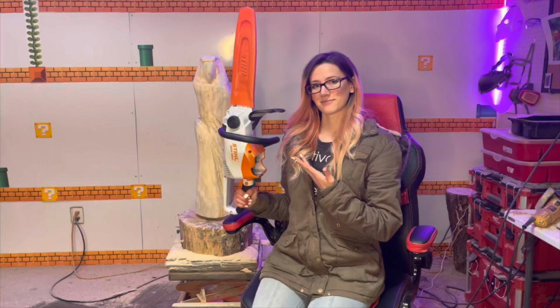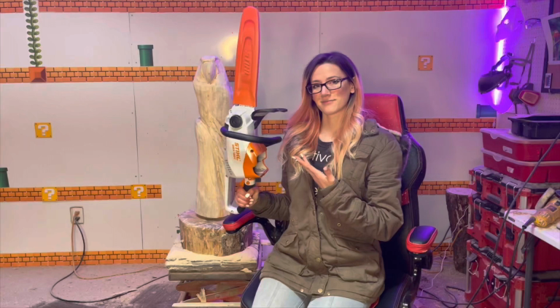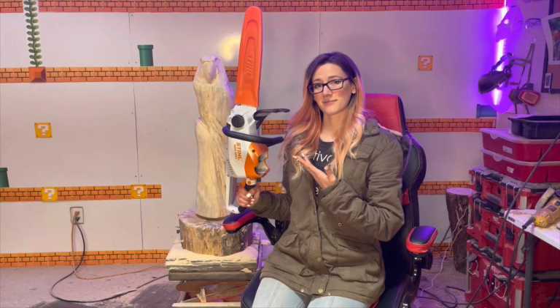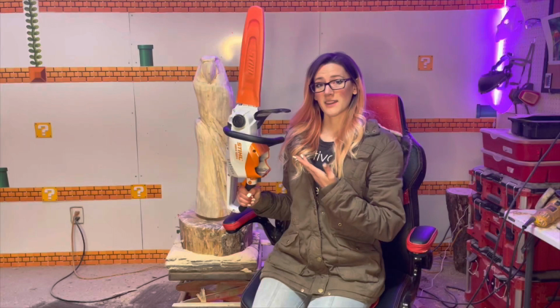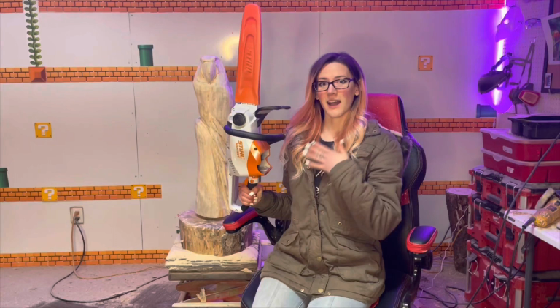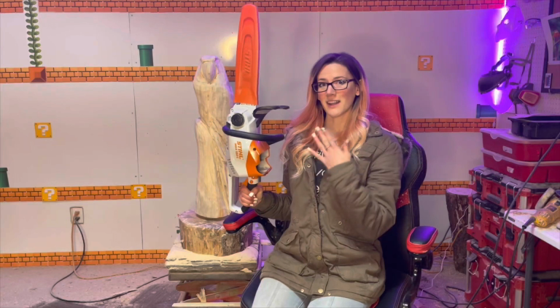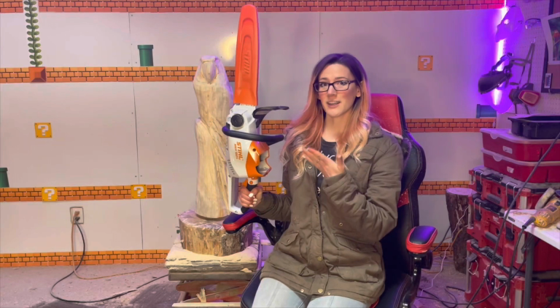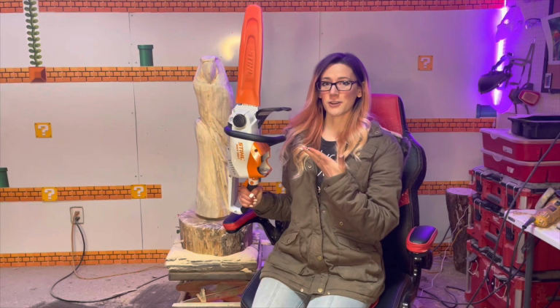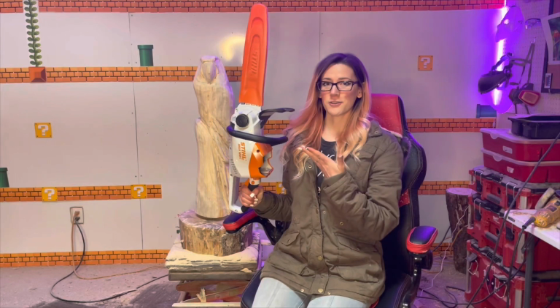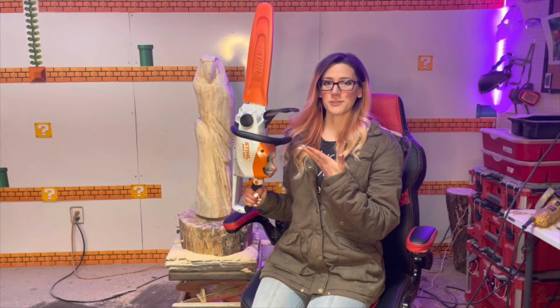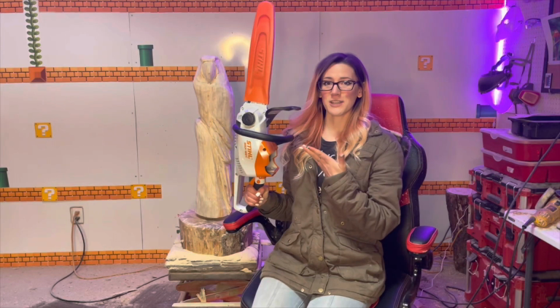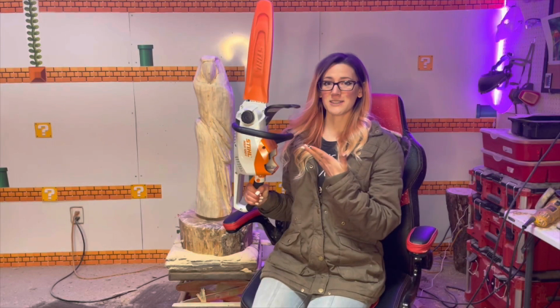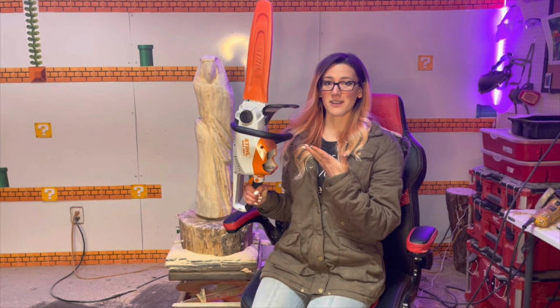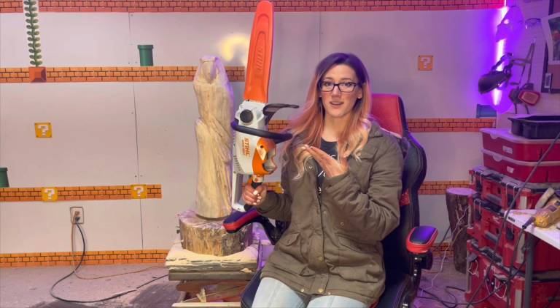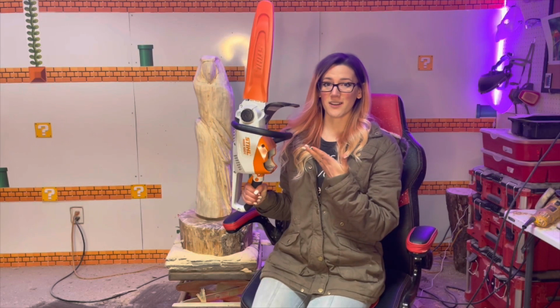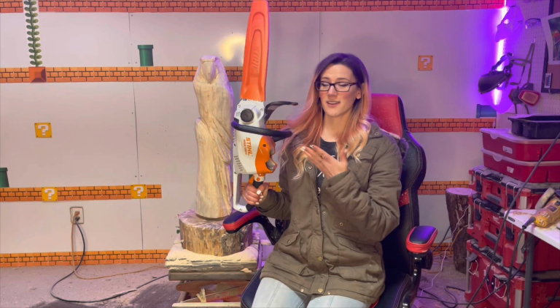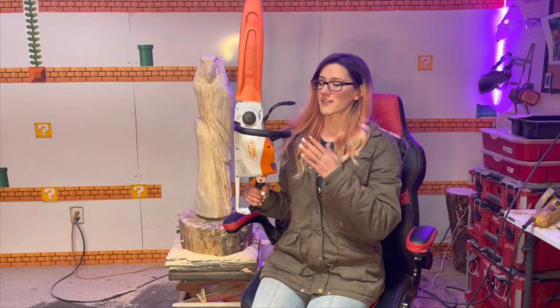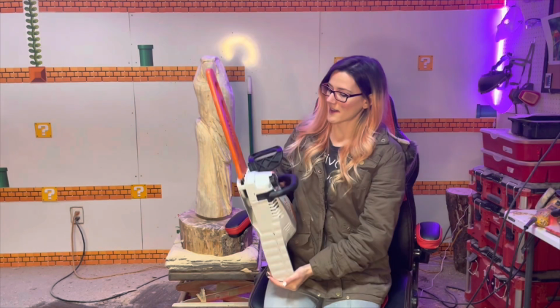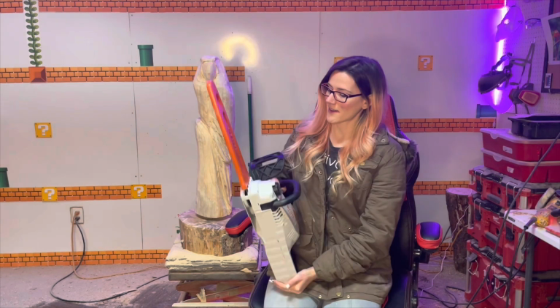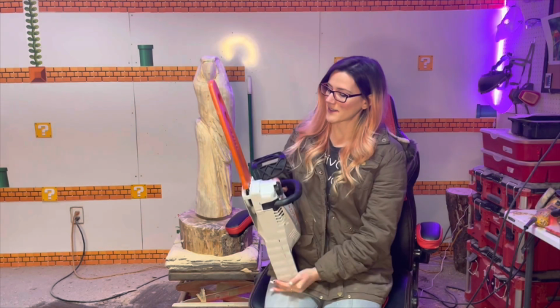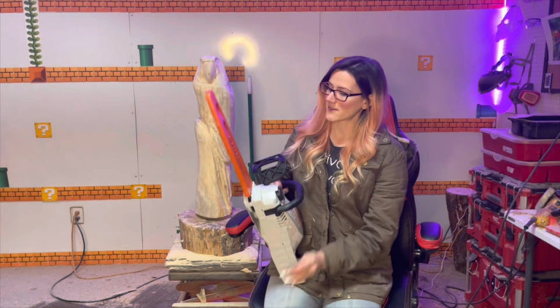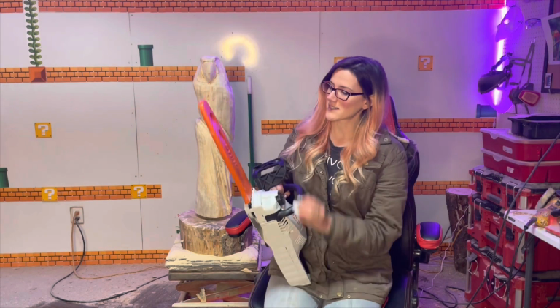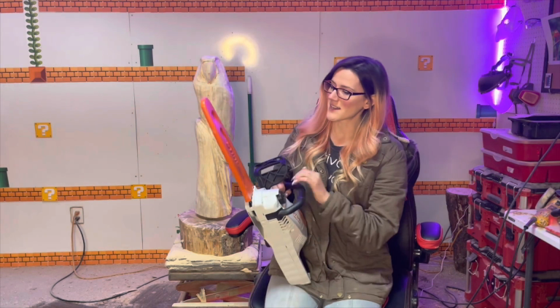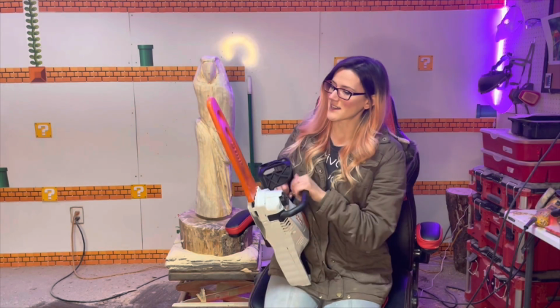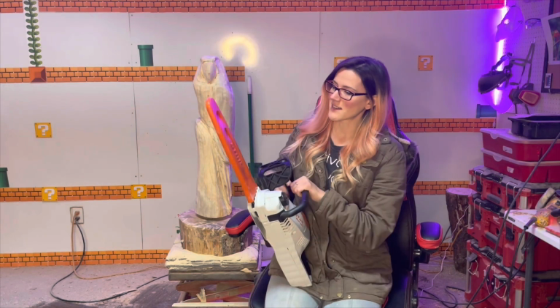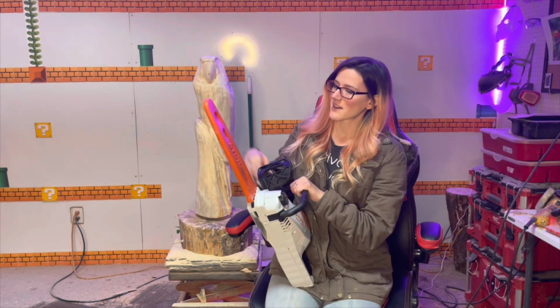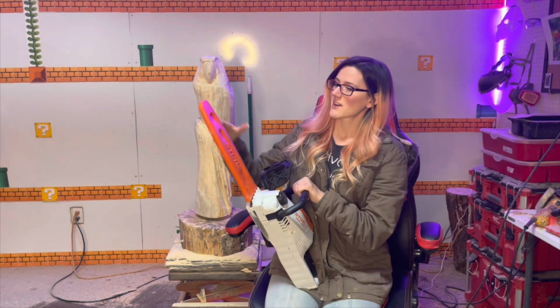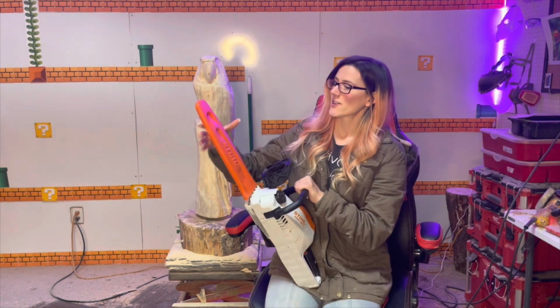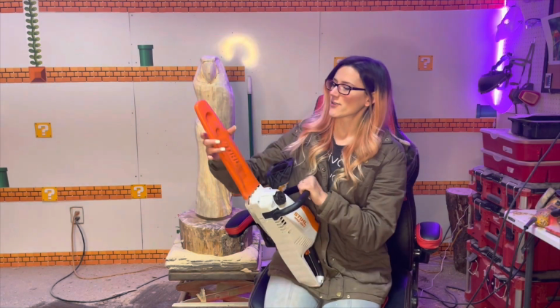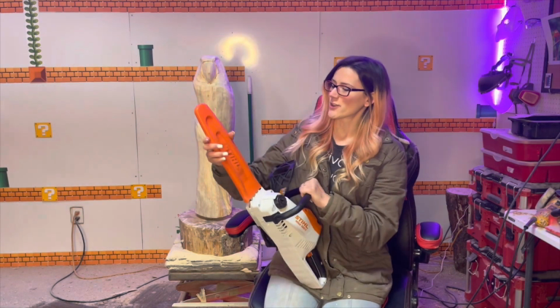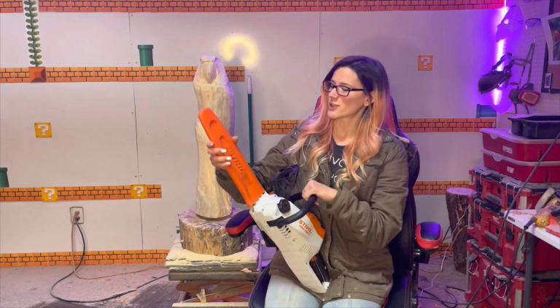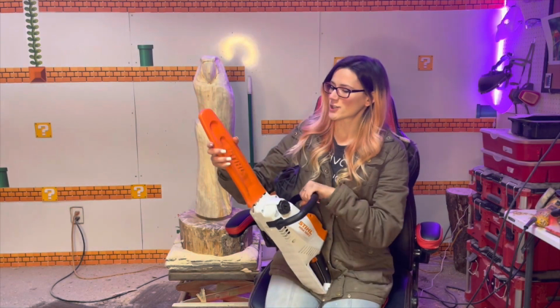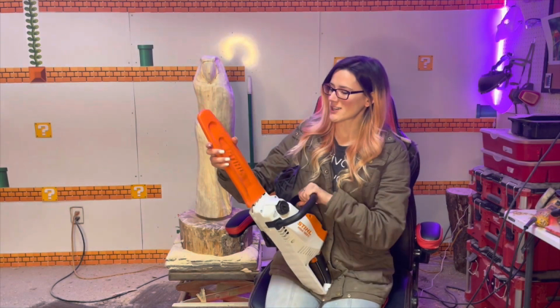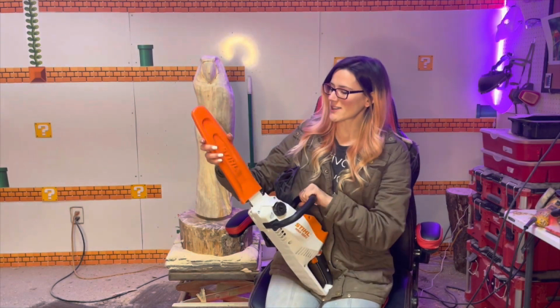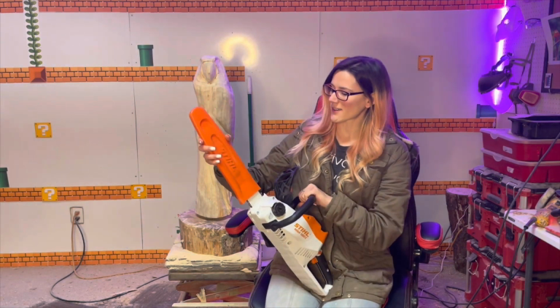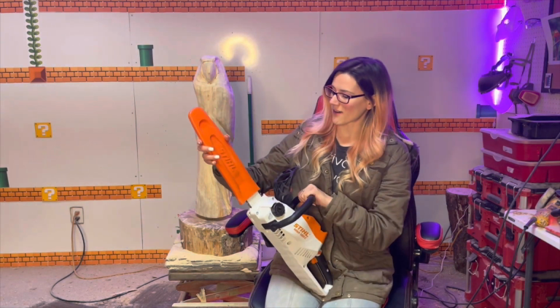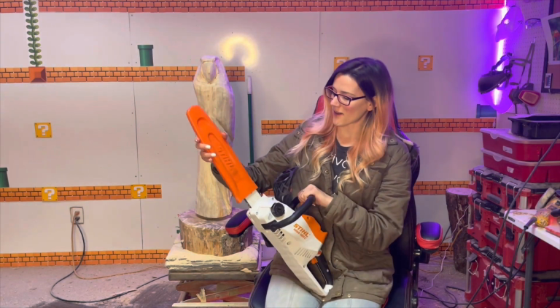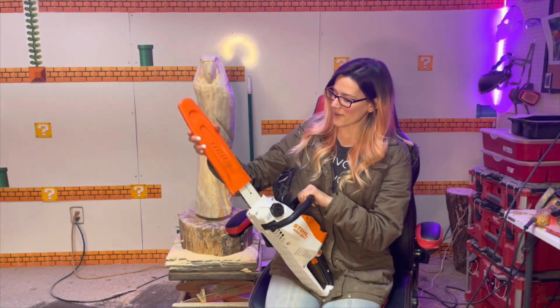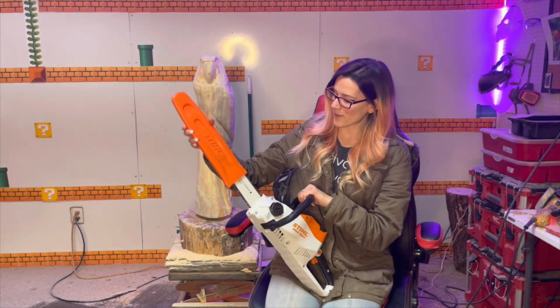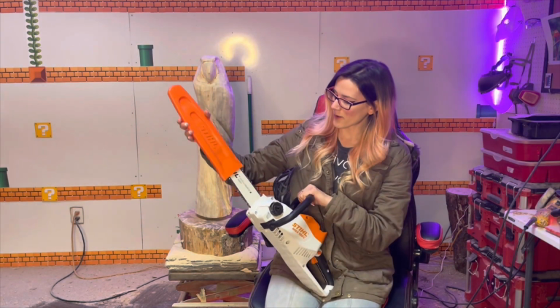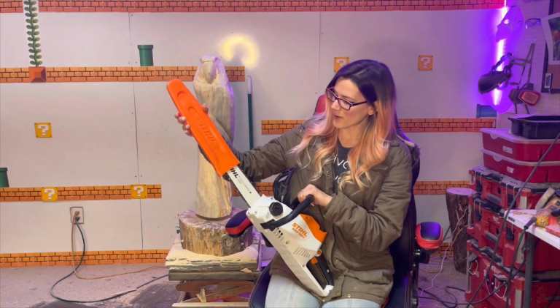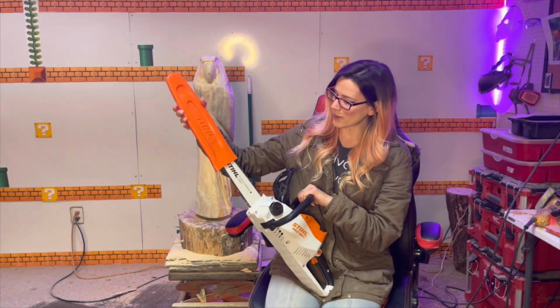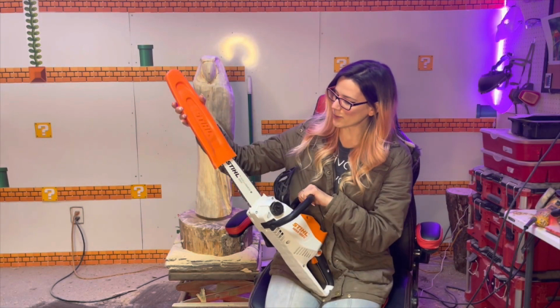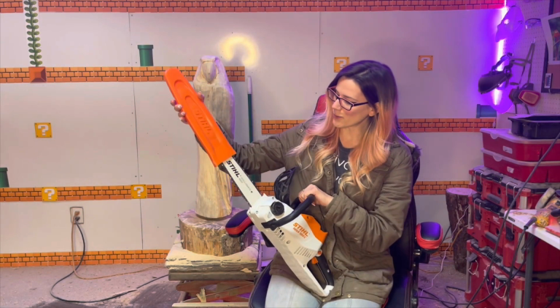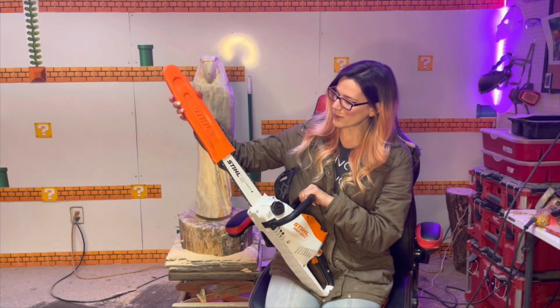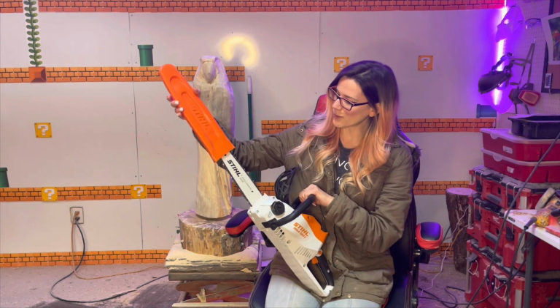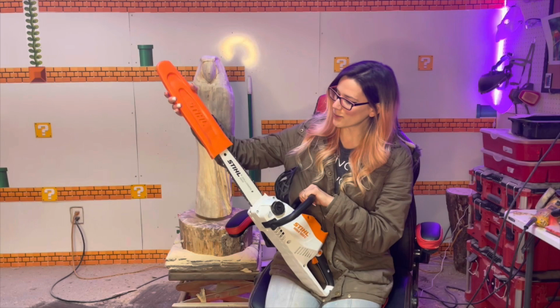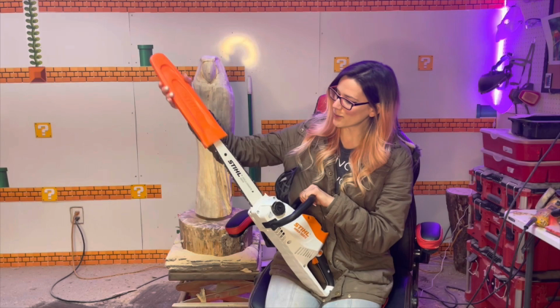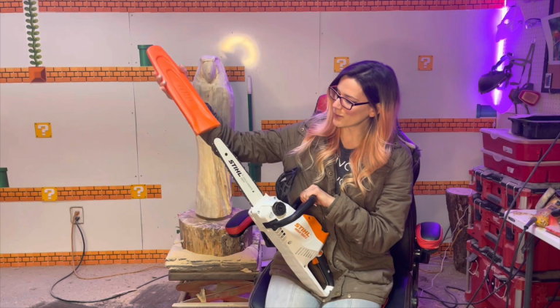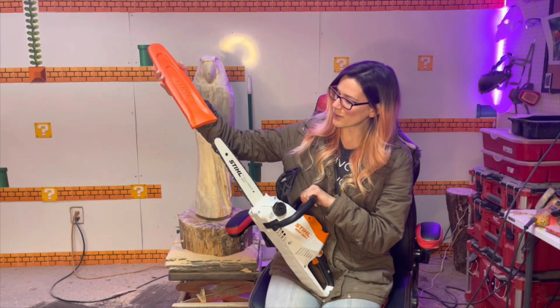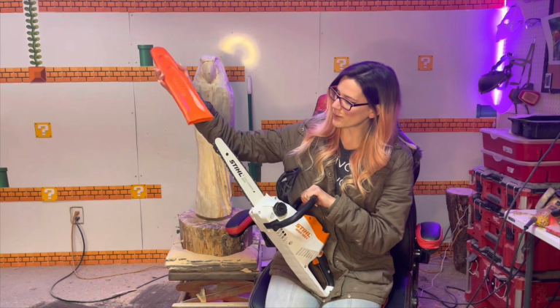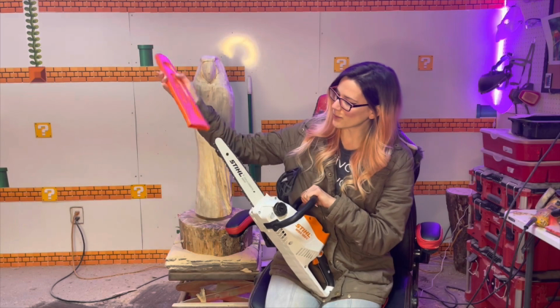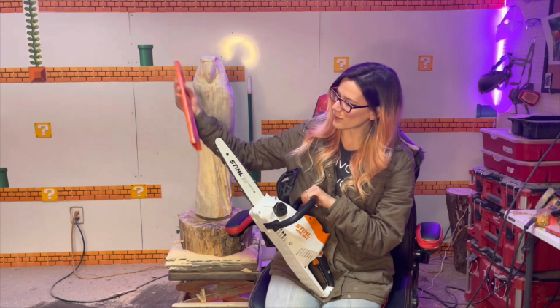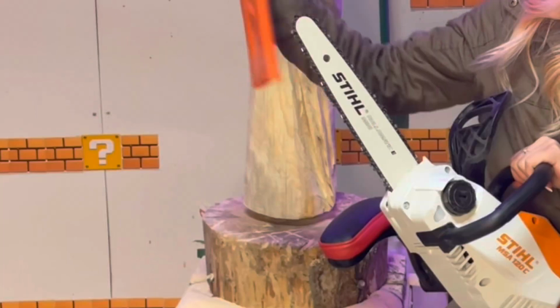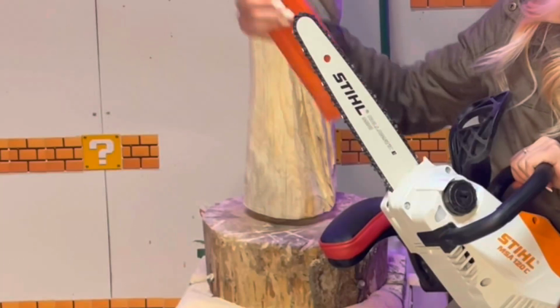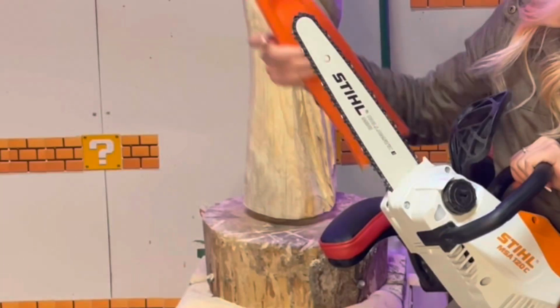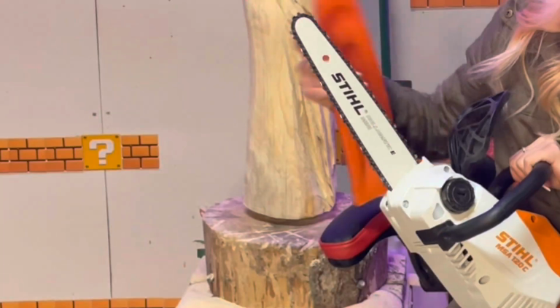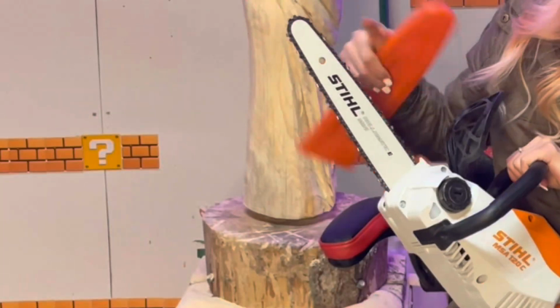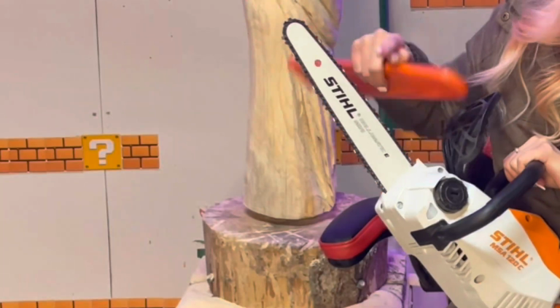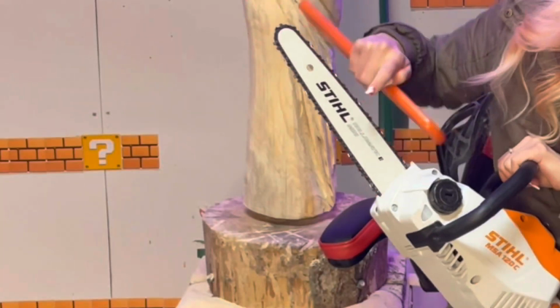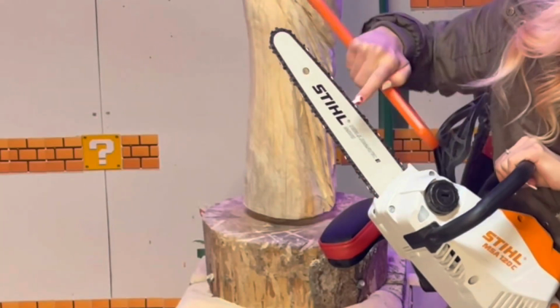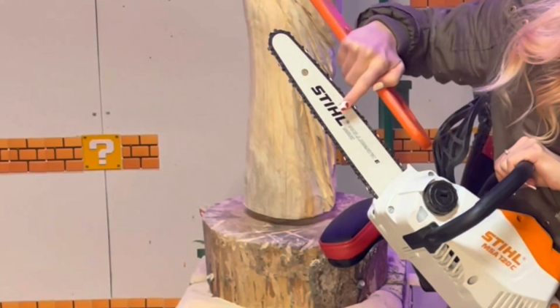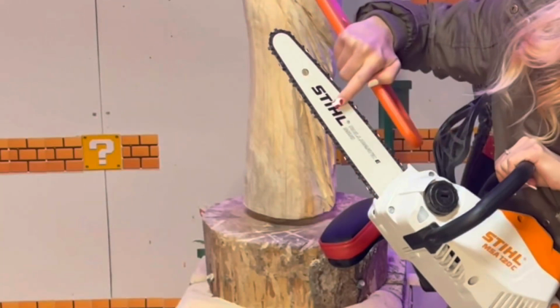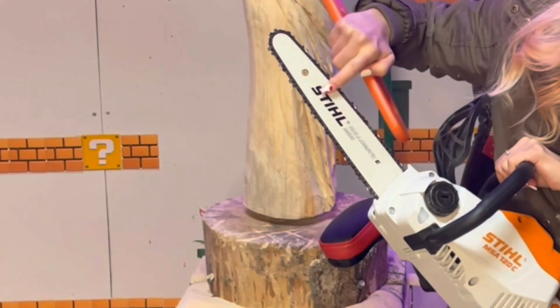I got a new chainsaw! I haven't even taken the sheath off yet. Look how clean.